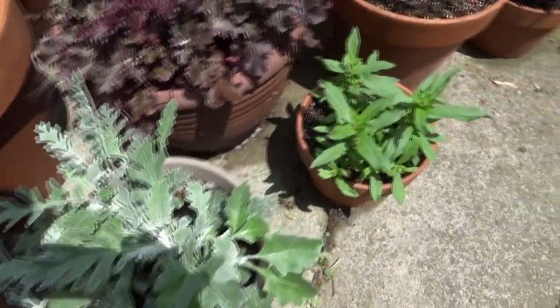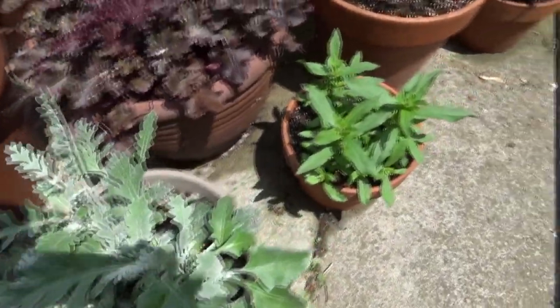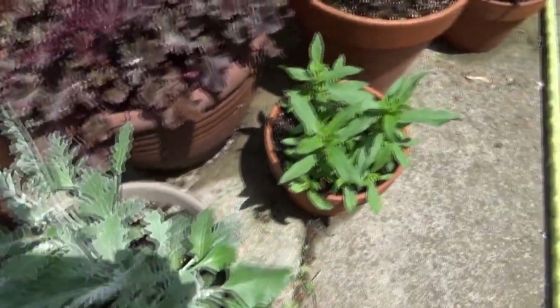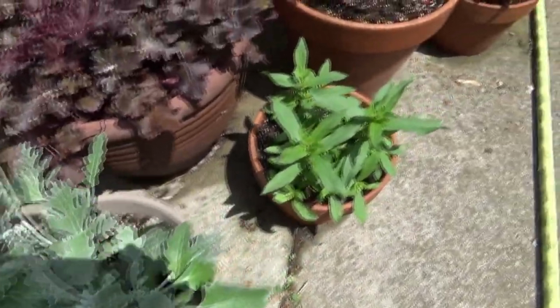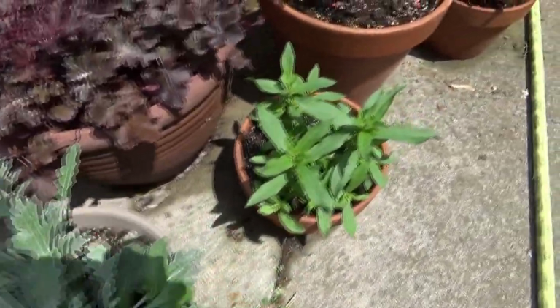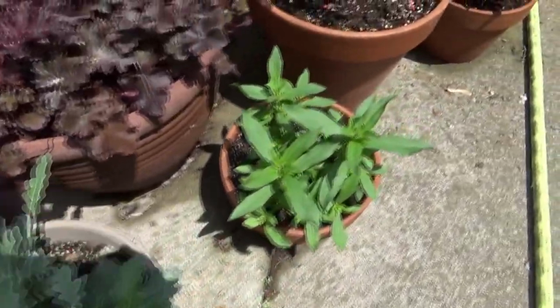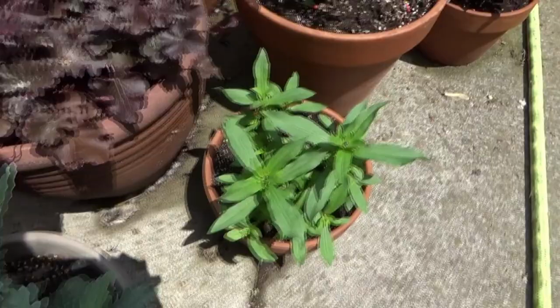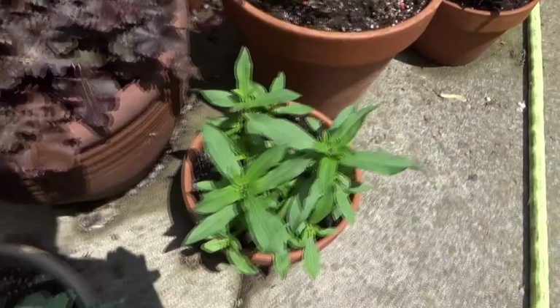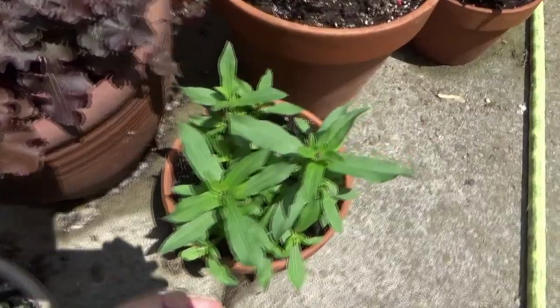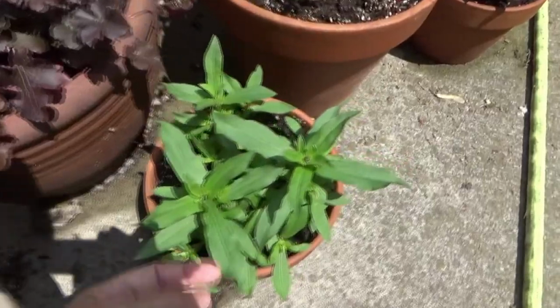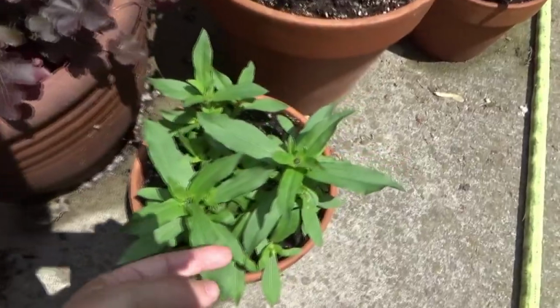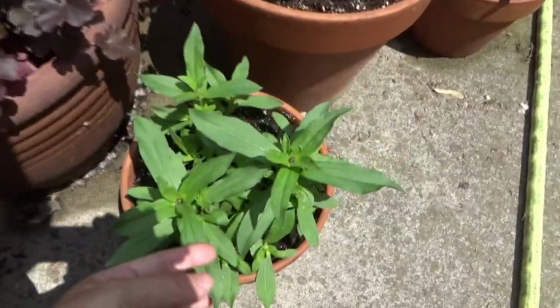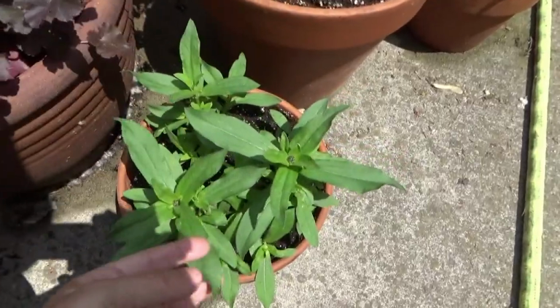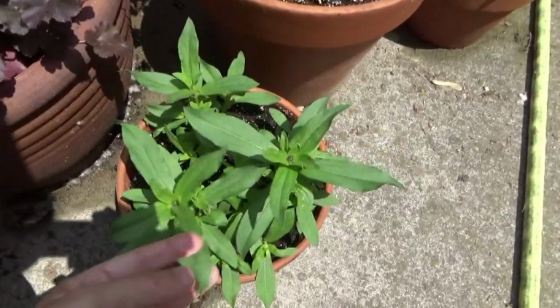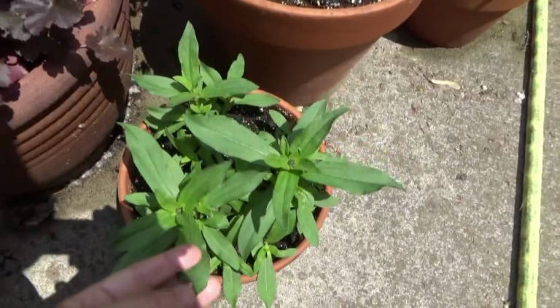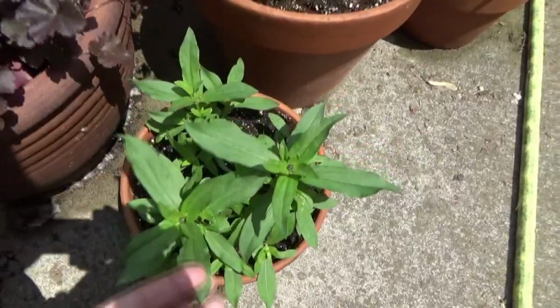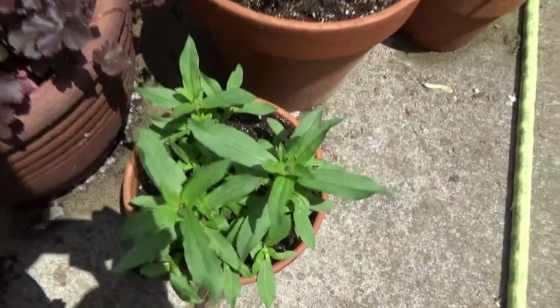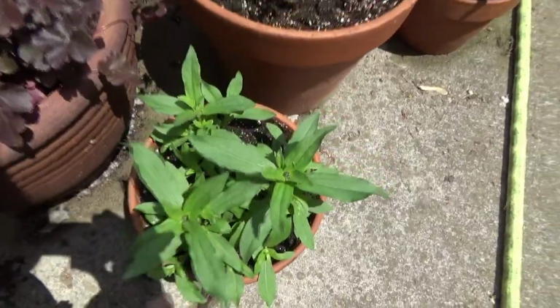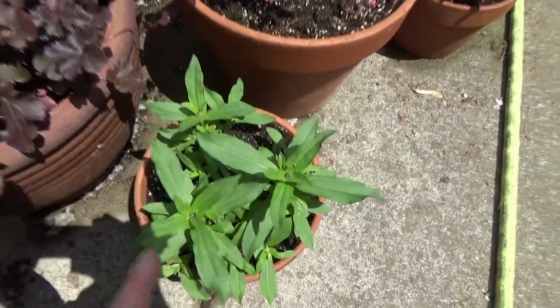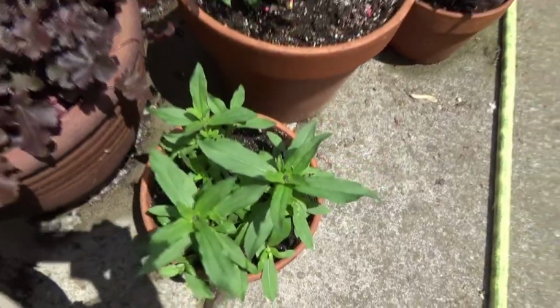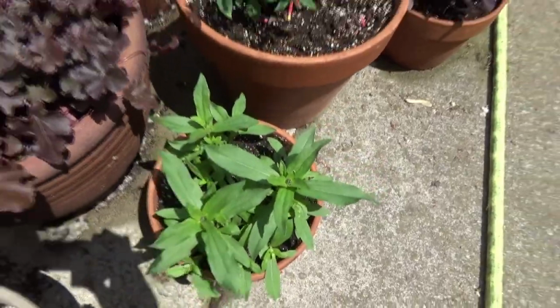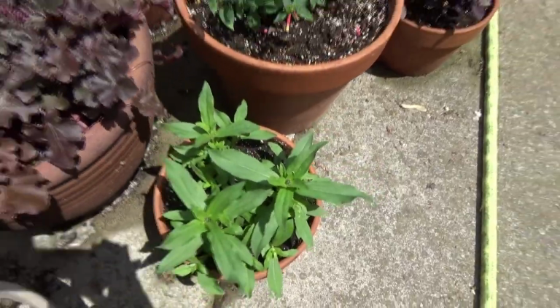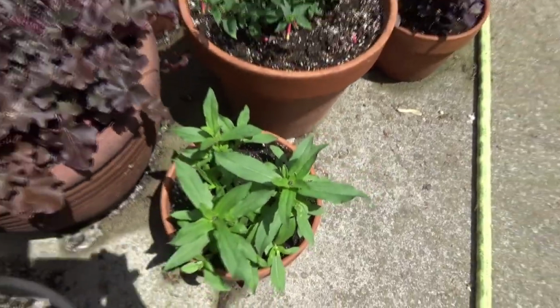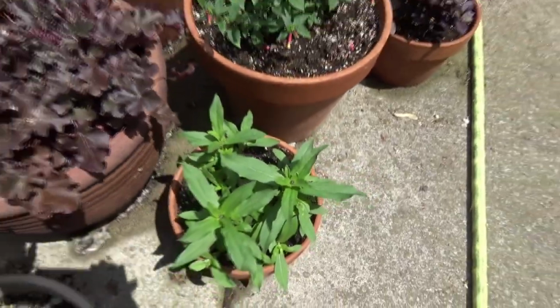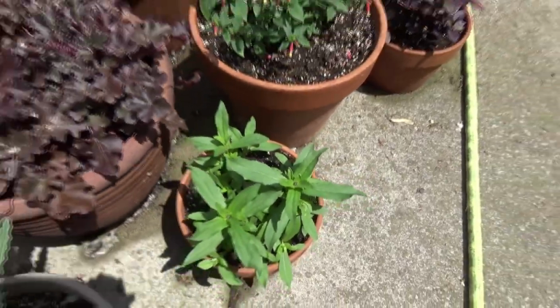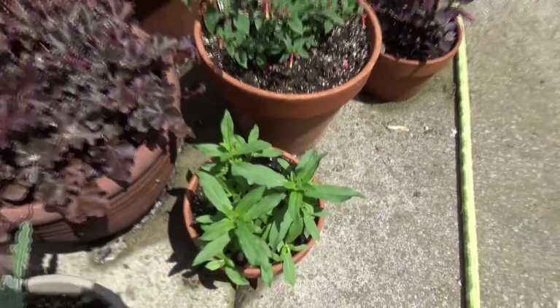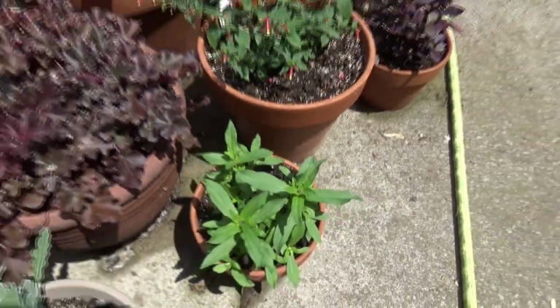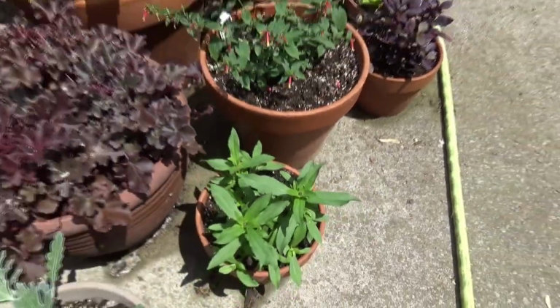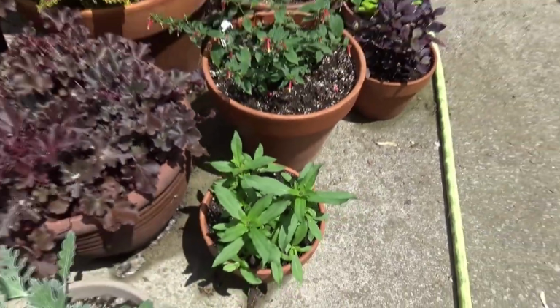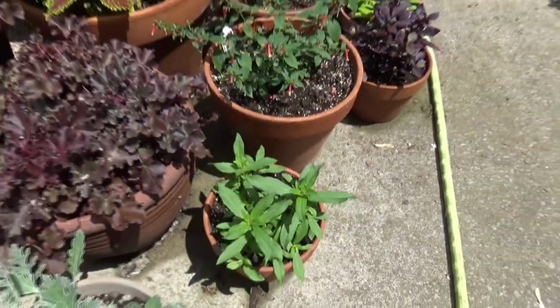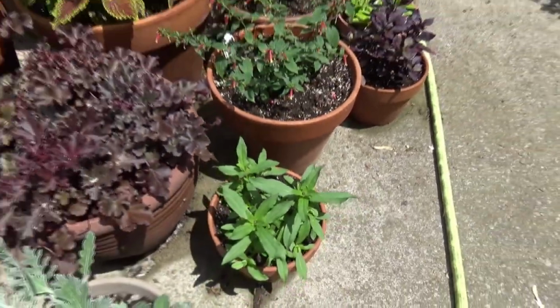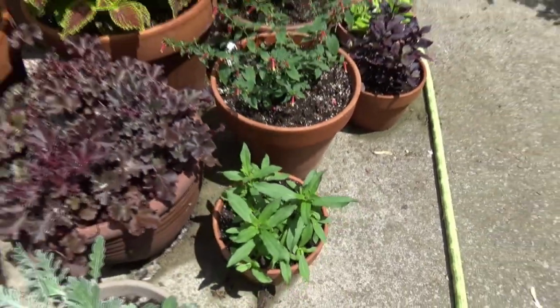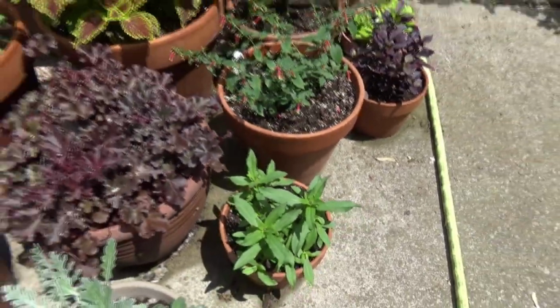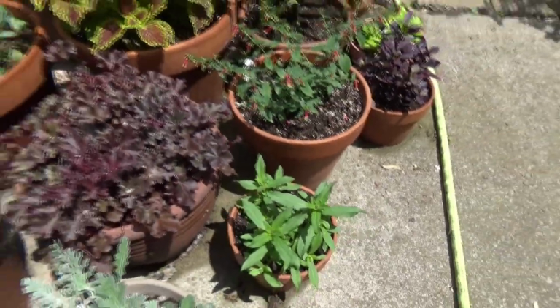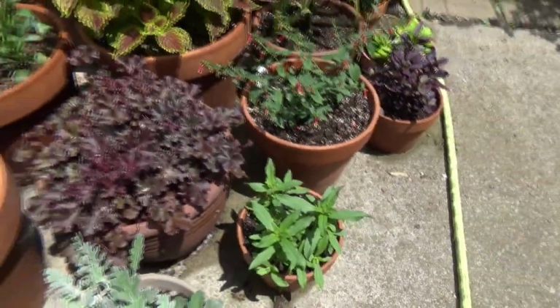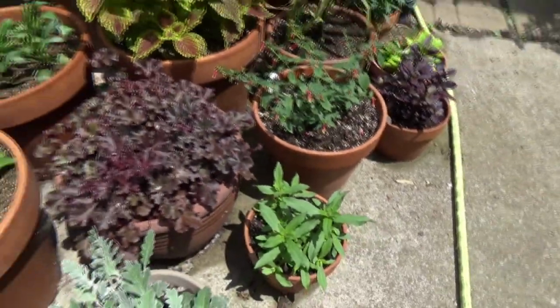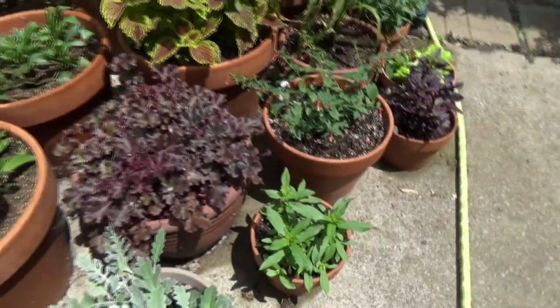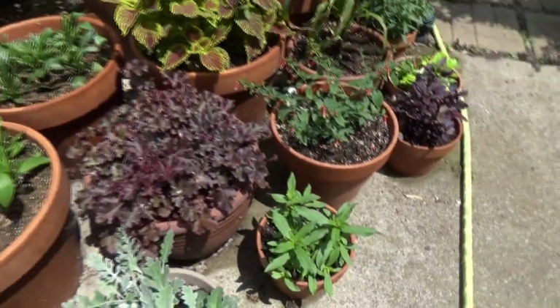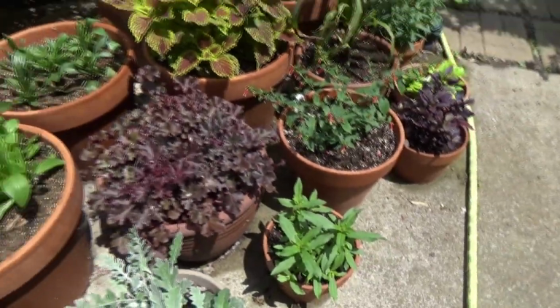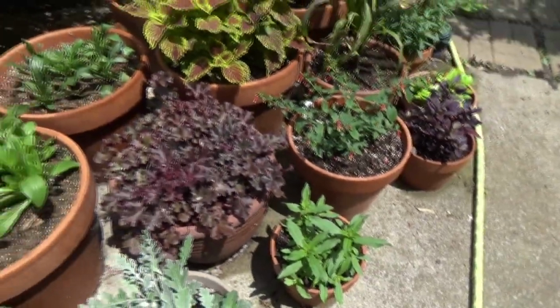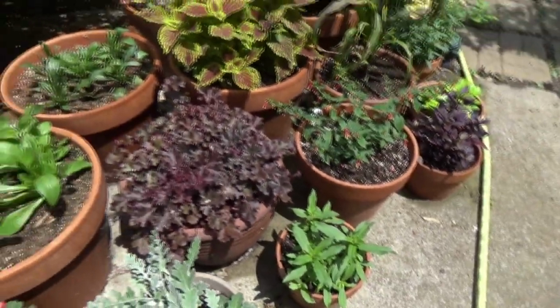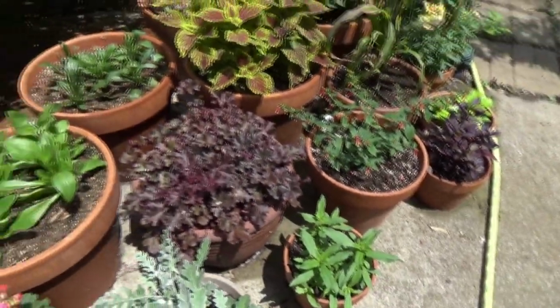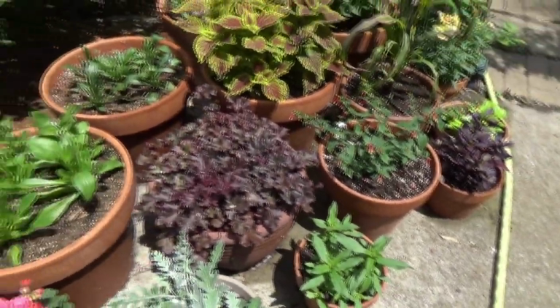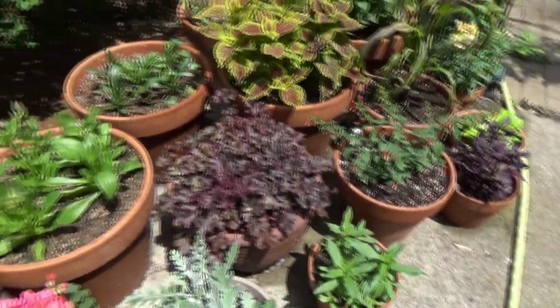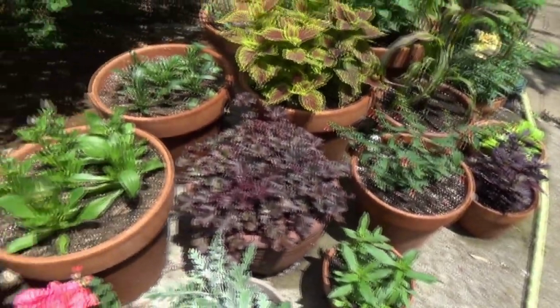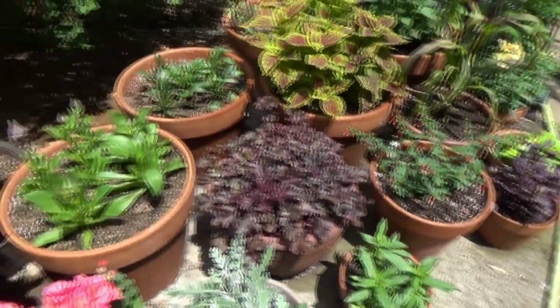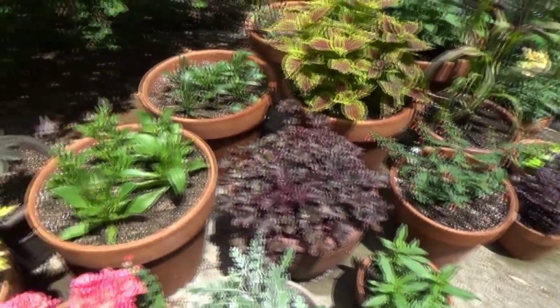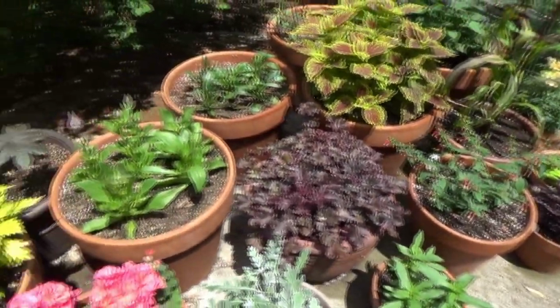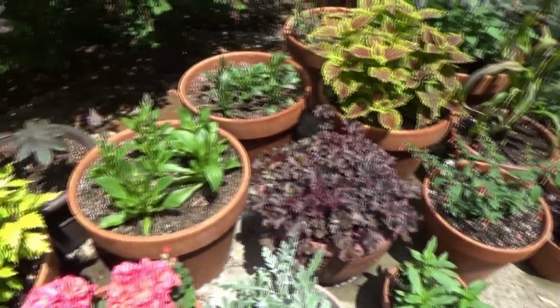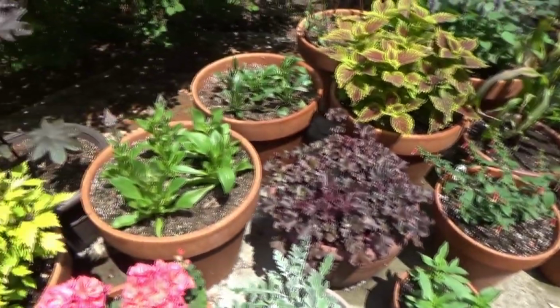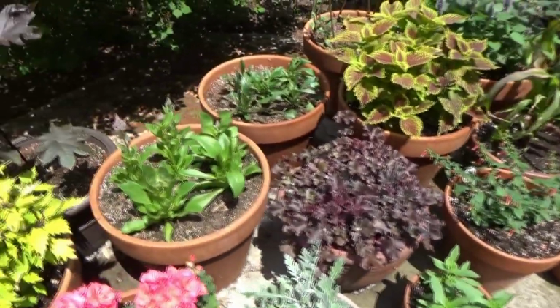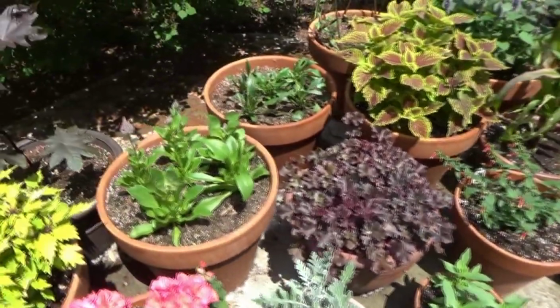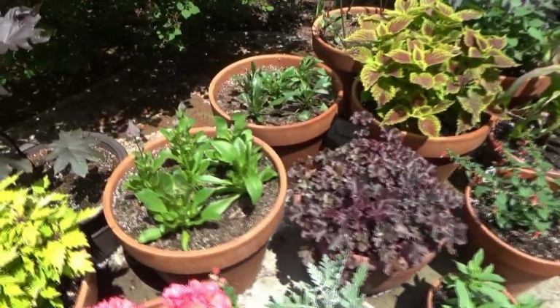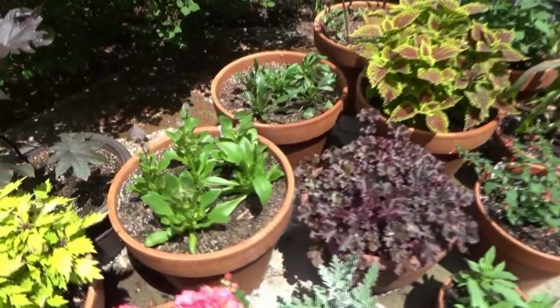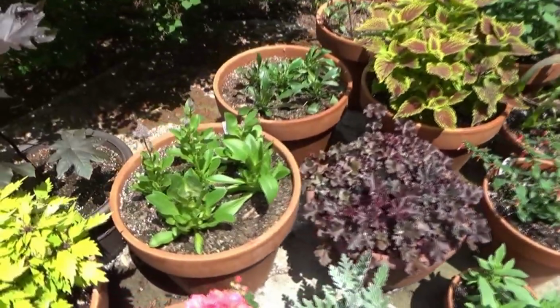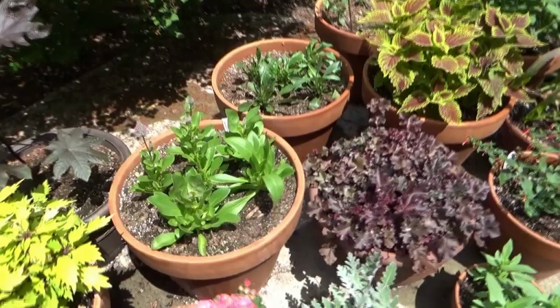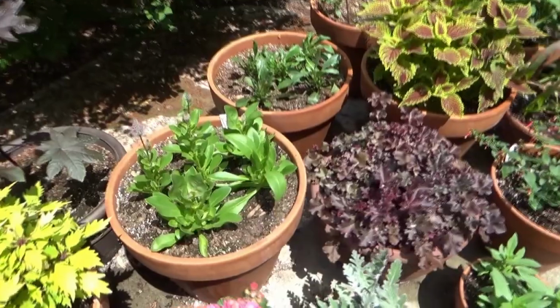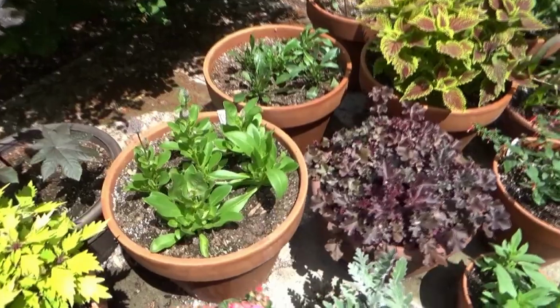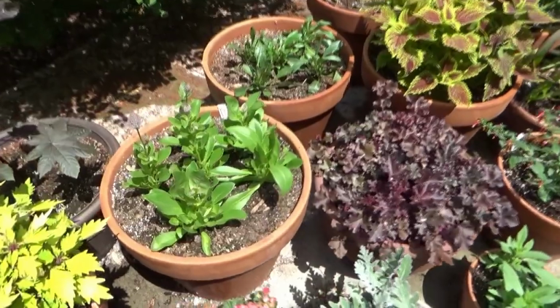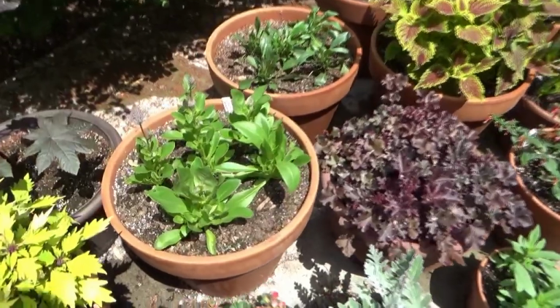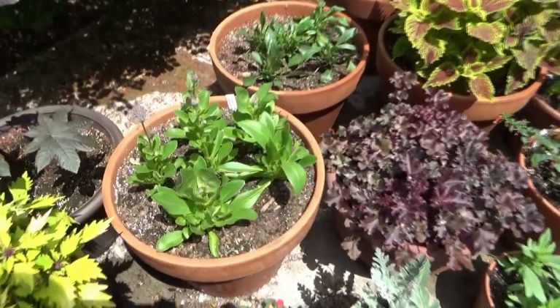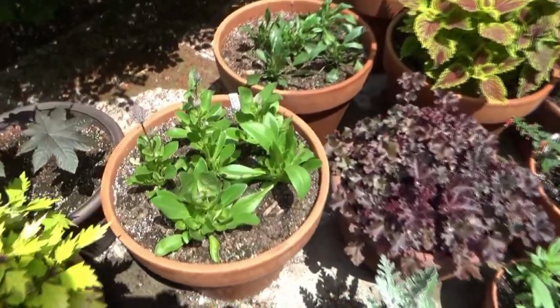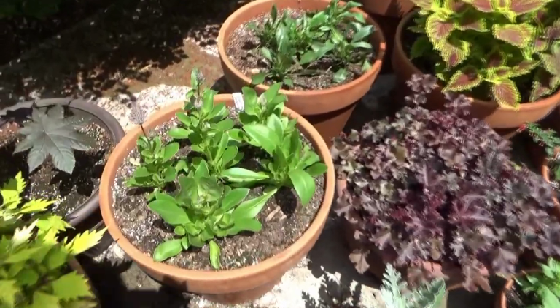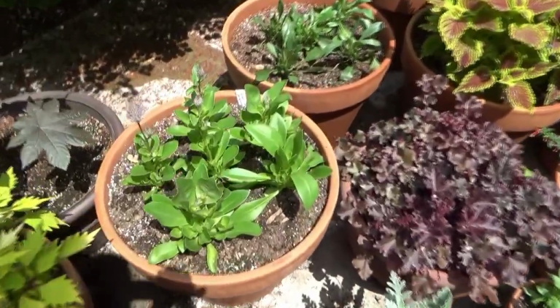I have just a Zinnia here — is it Apricot Profusion? This one's really neat too, it's taking a bit but finally.